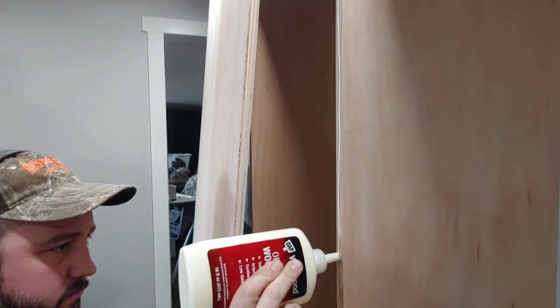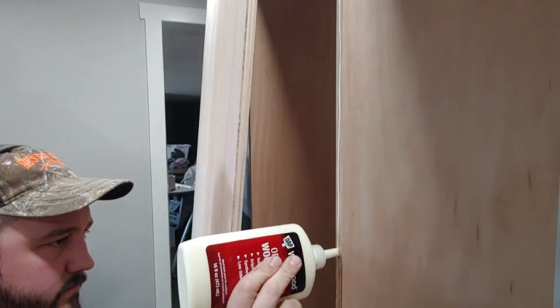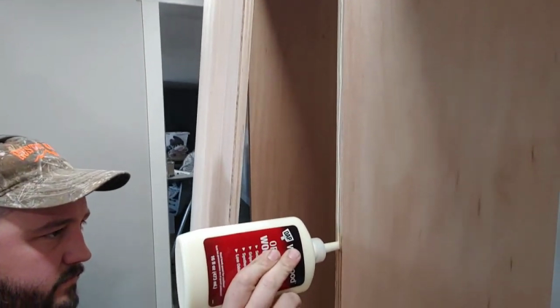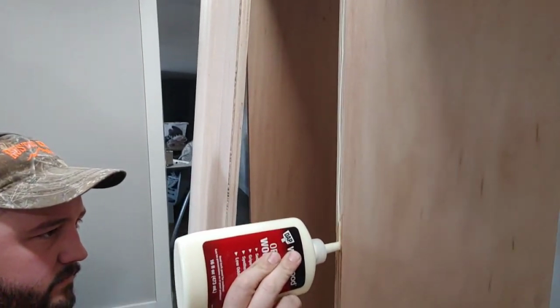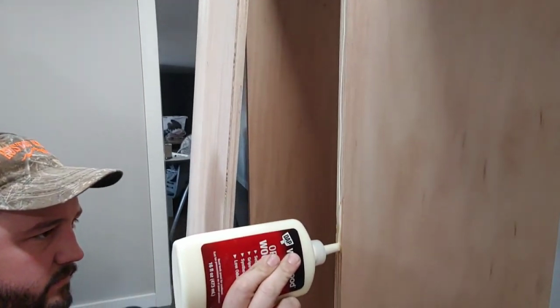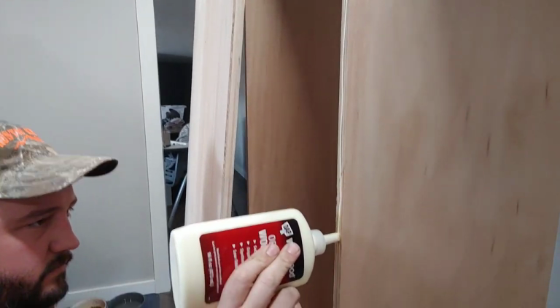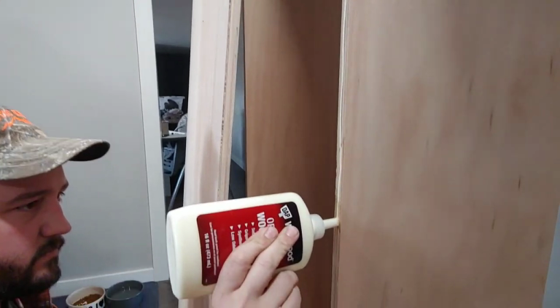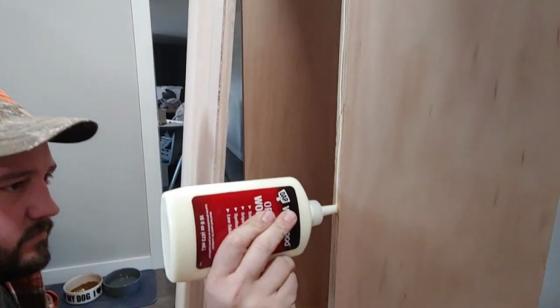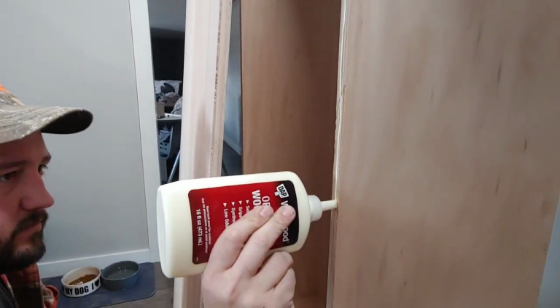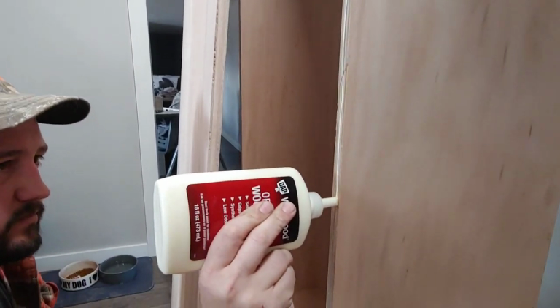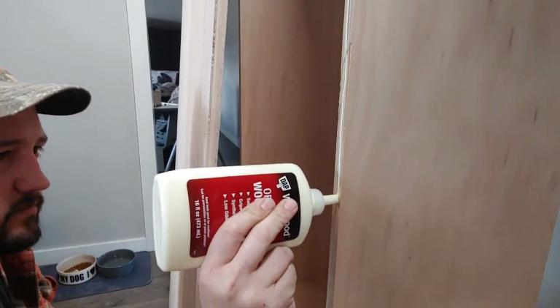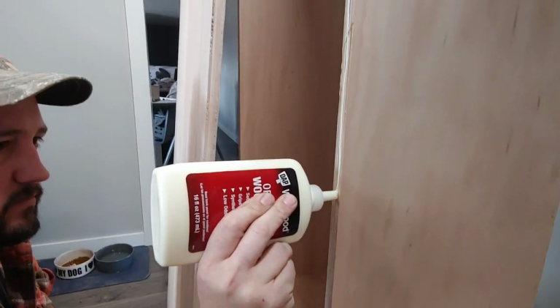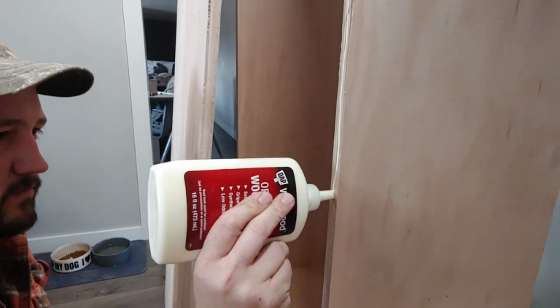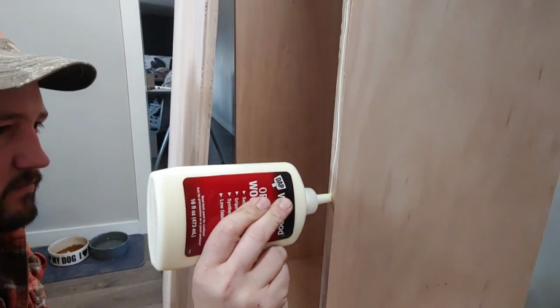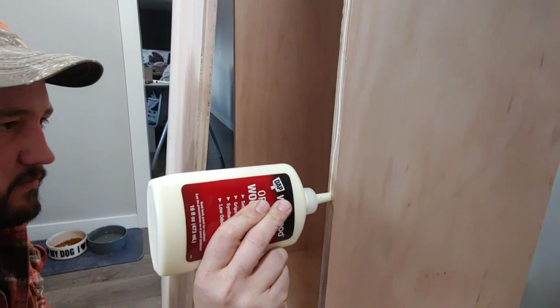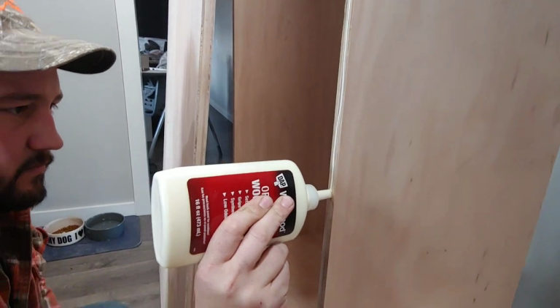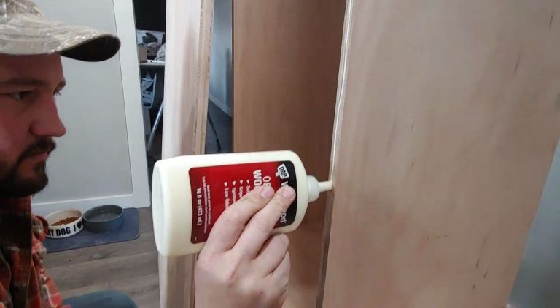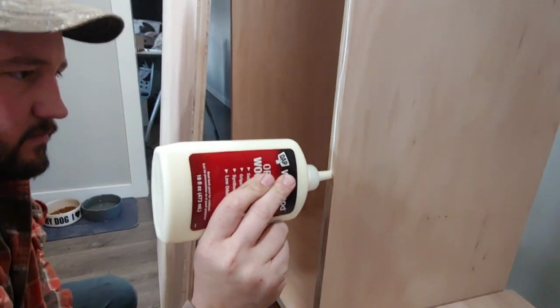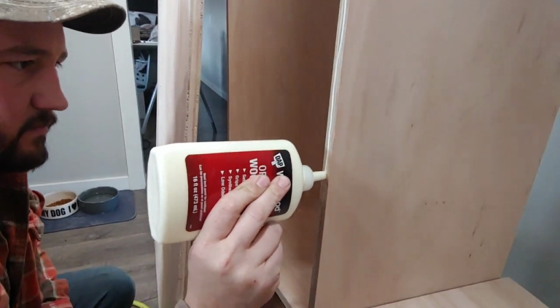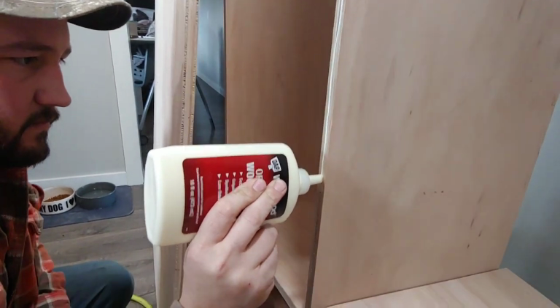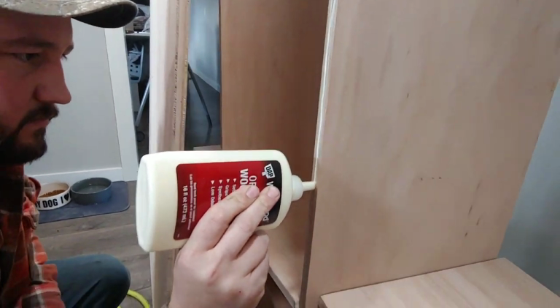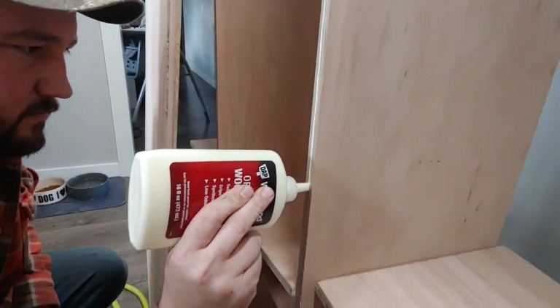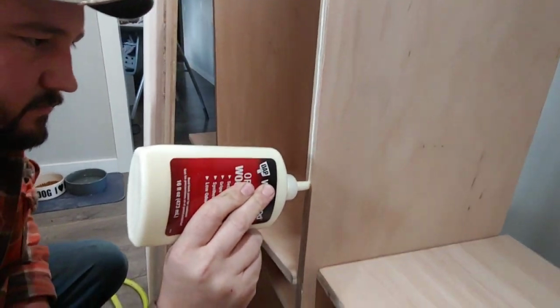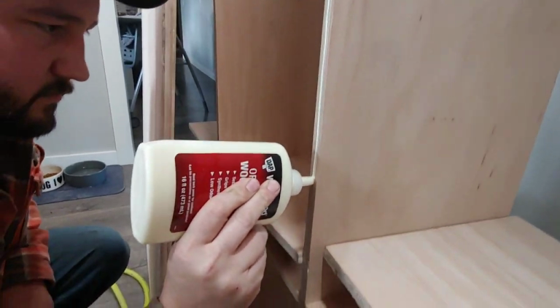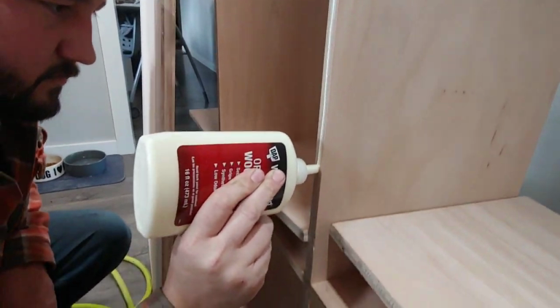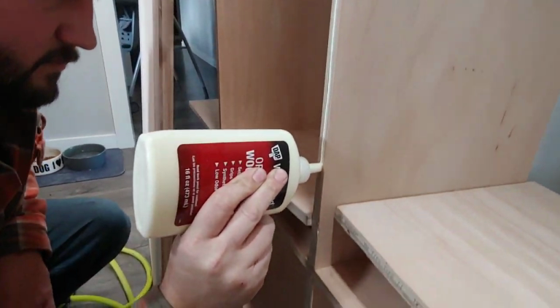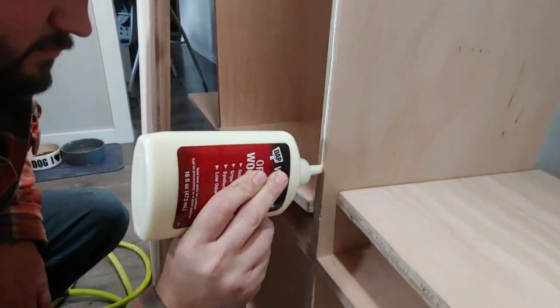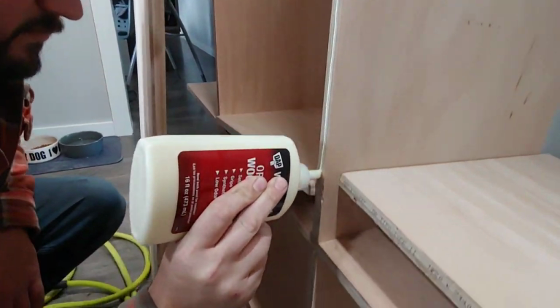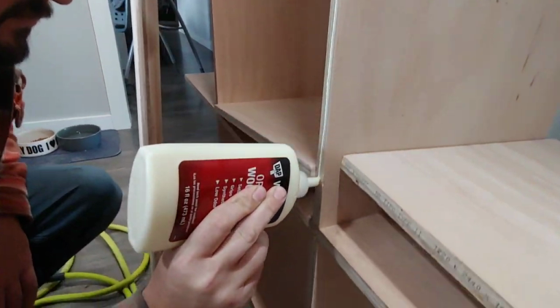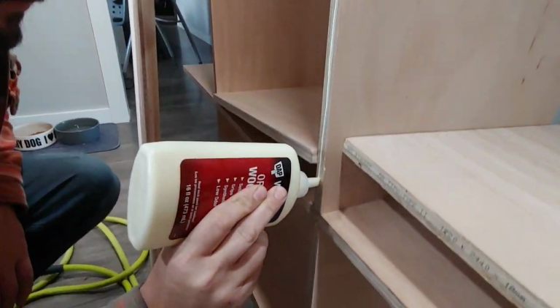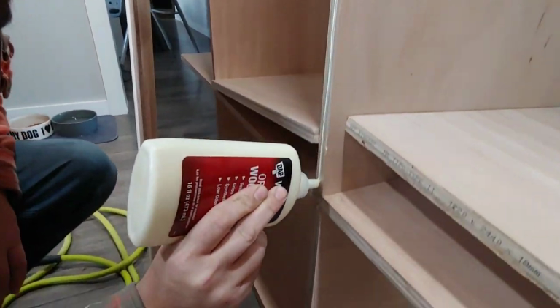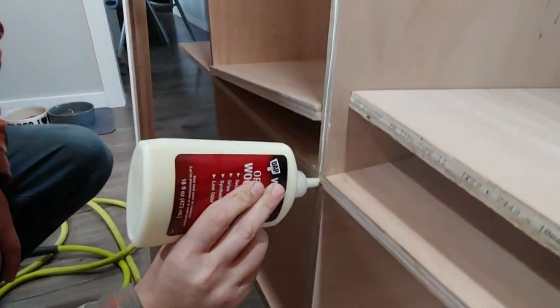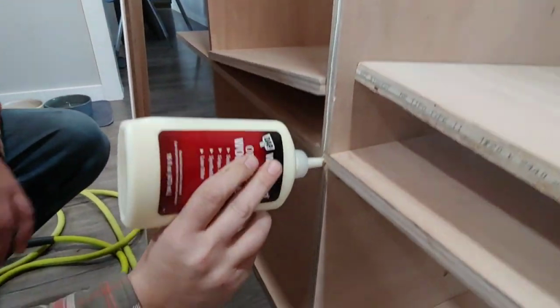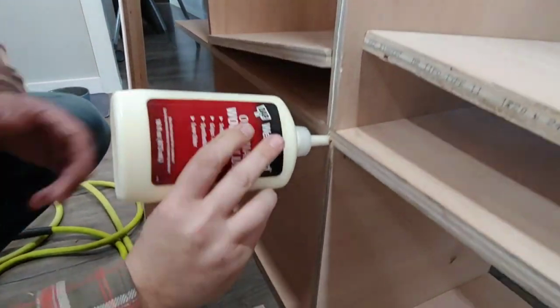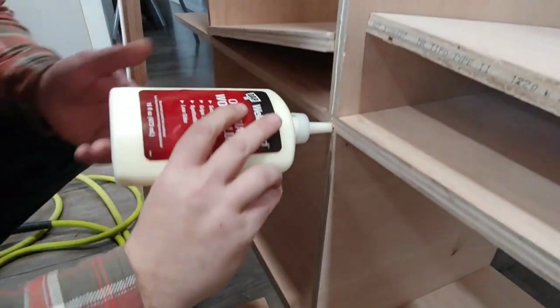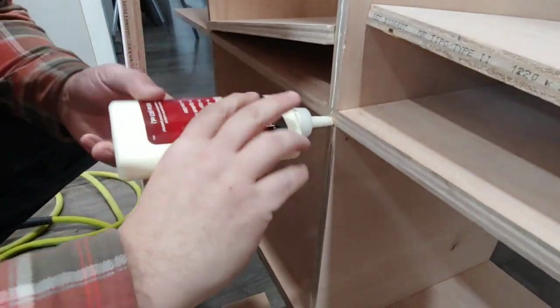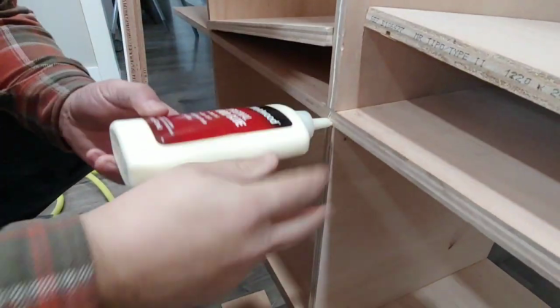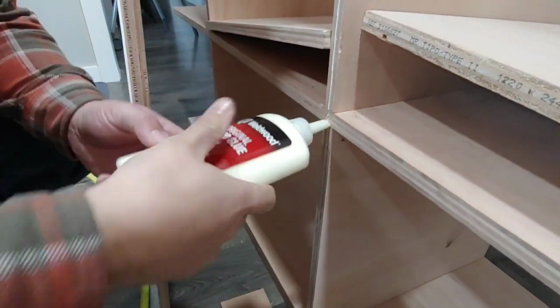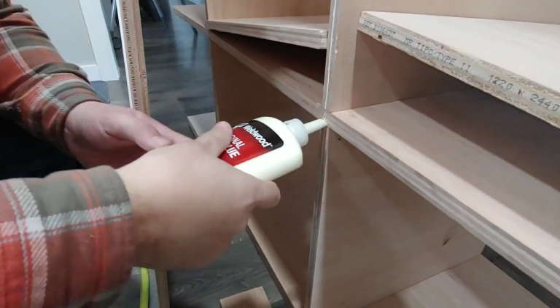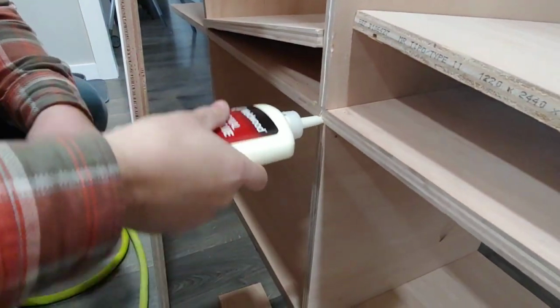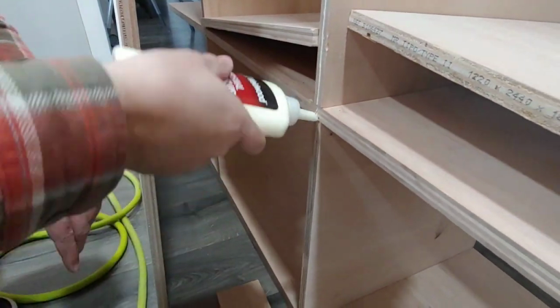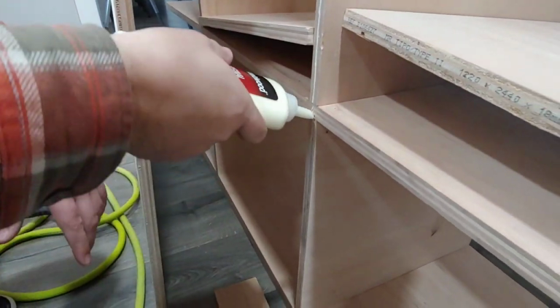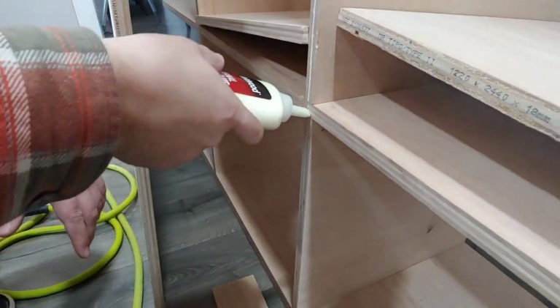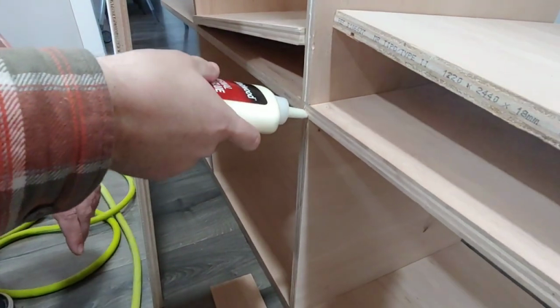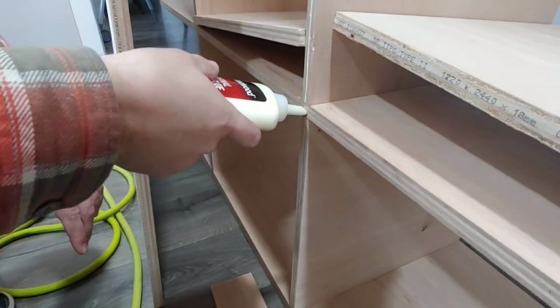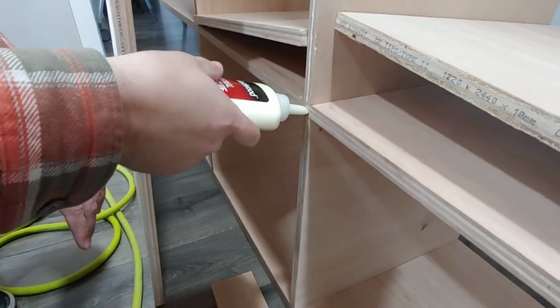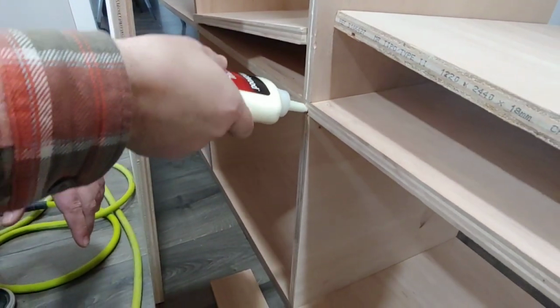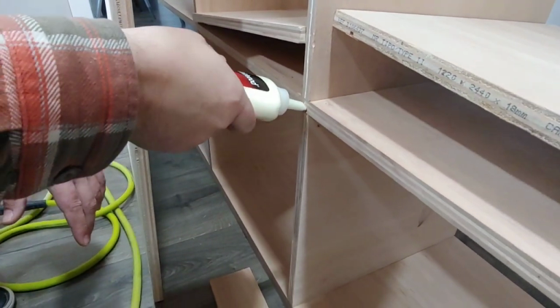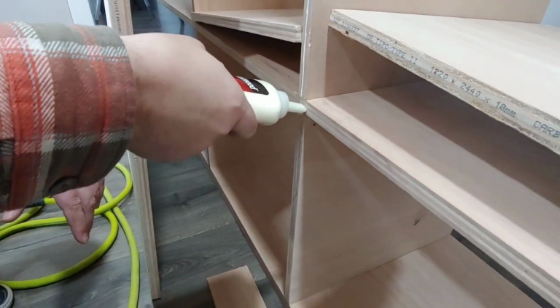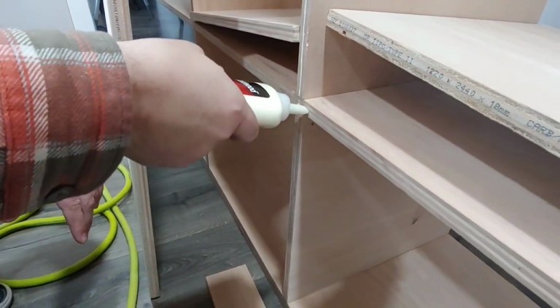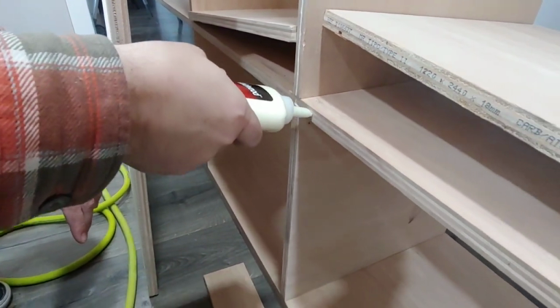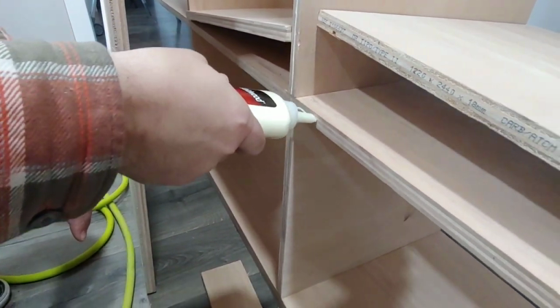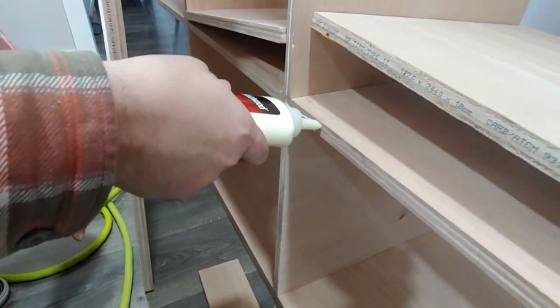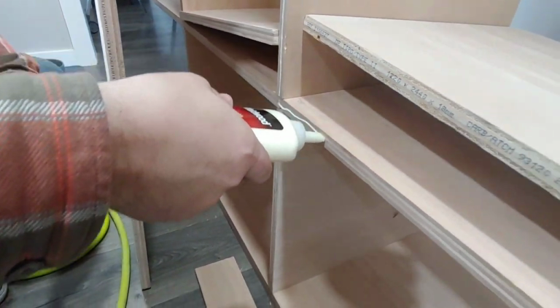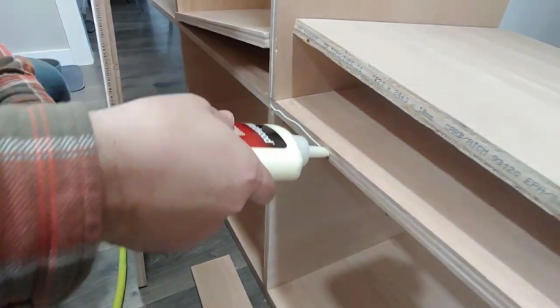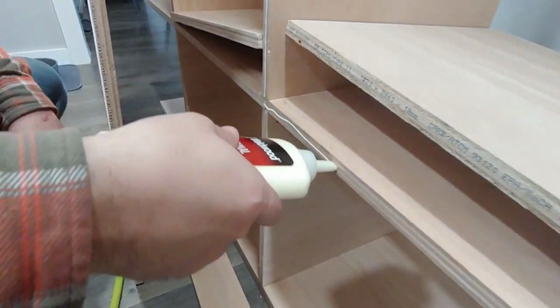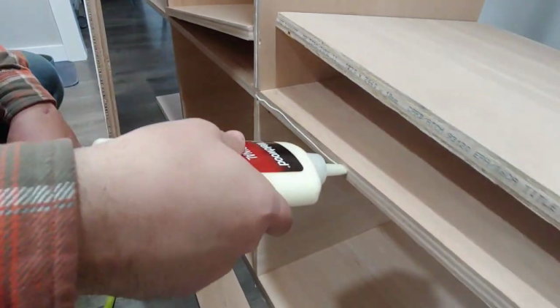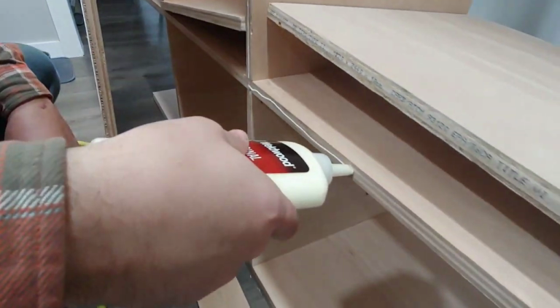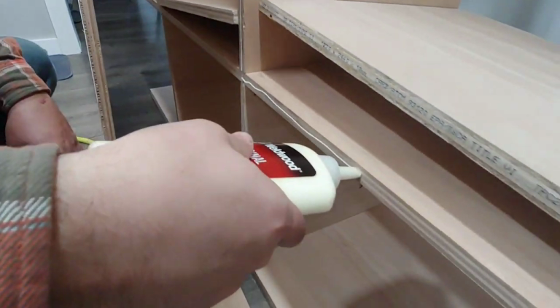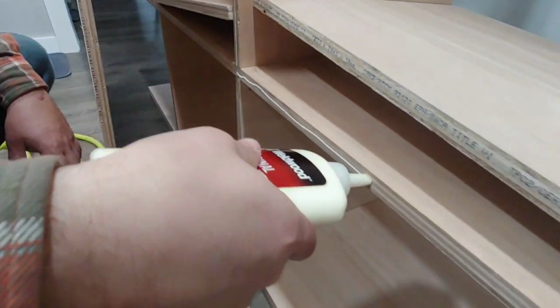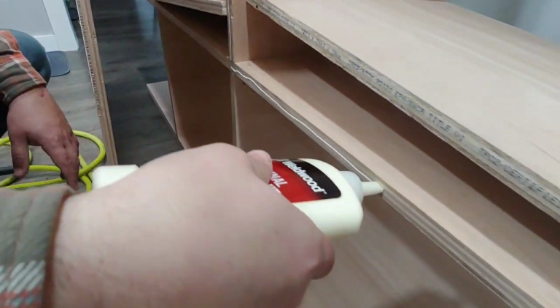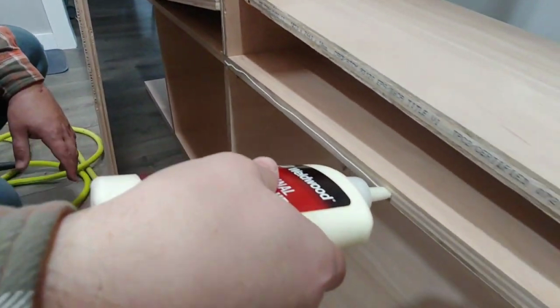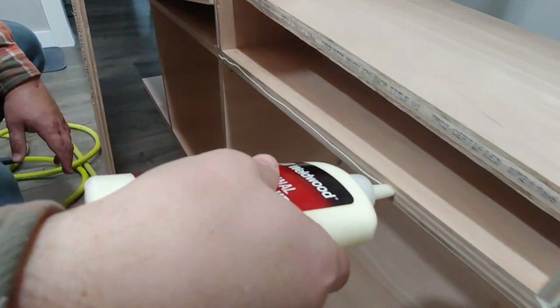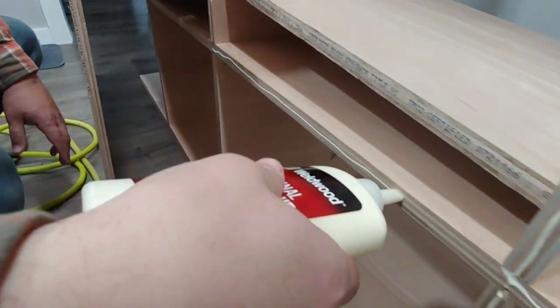Next you can add plywood back panels to the back of the cabinet. Be sure to add wood glue and then secure with nails.